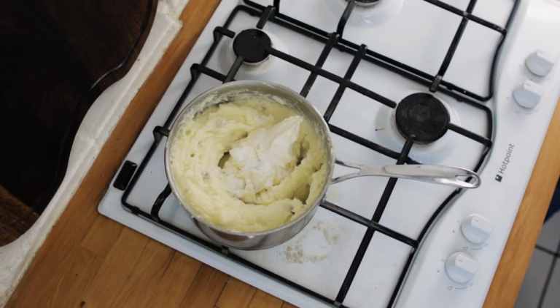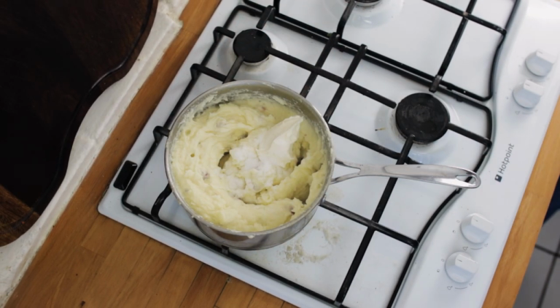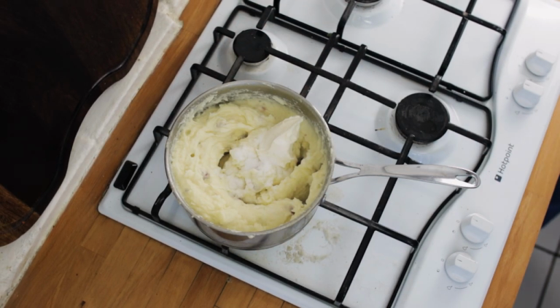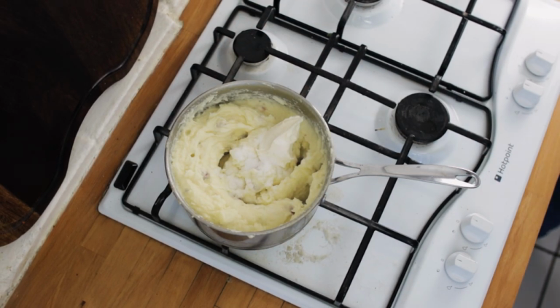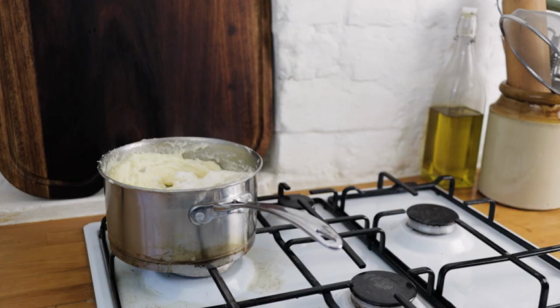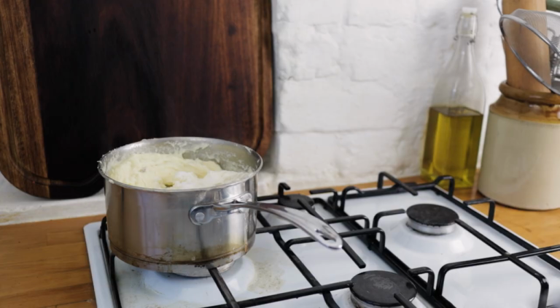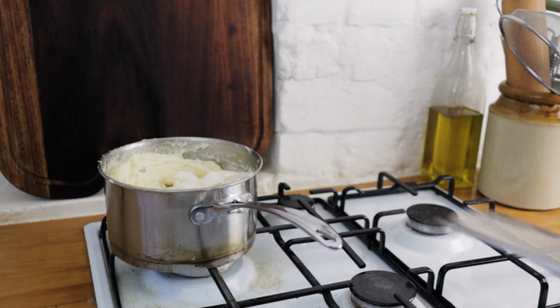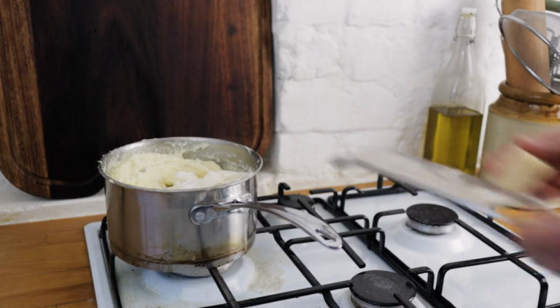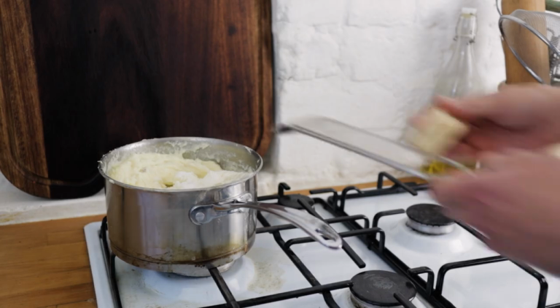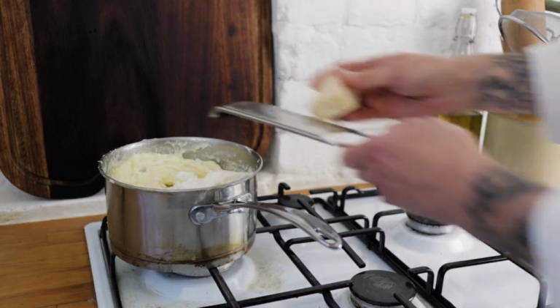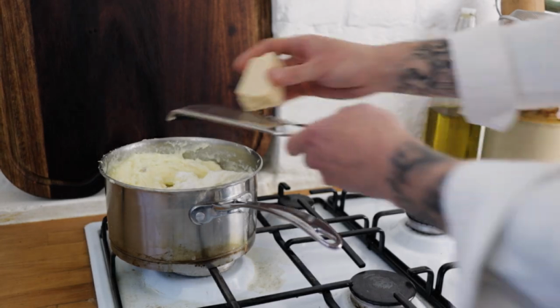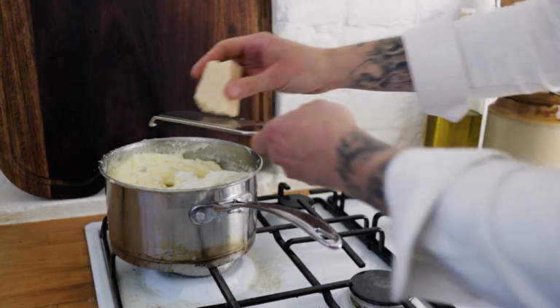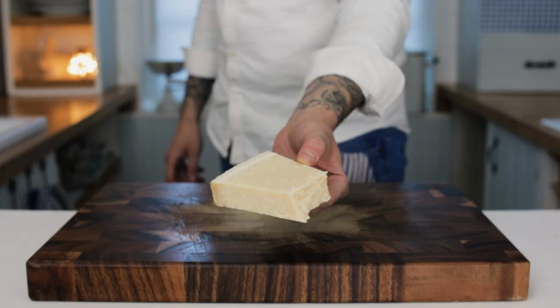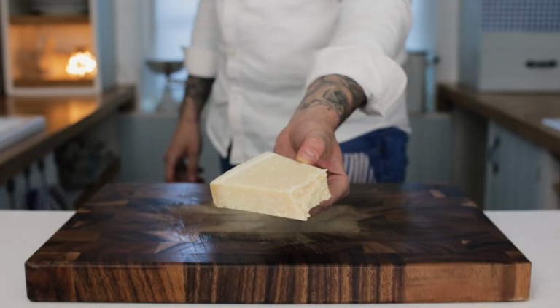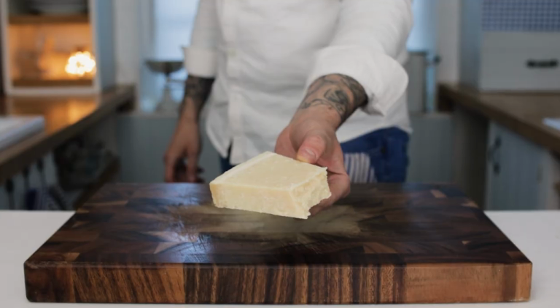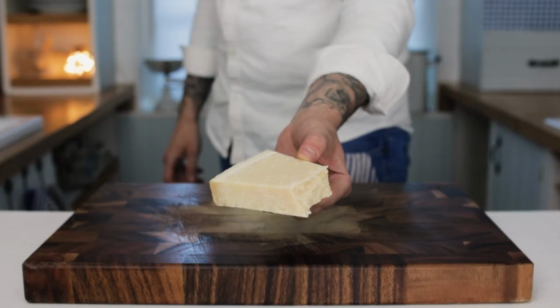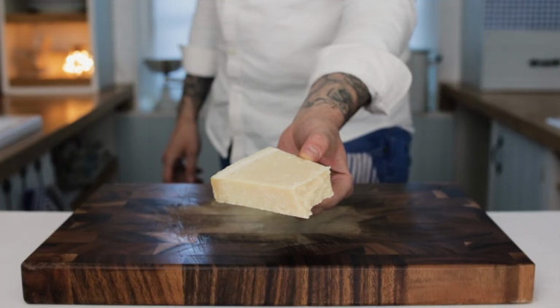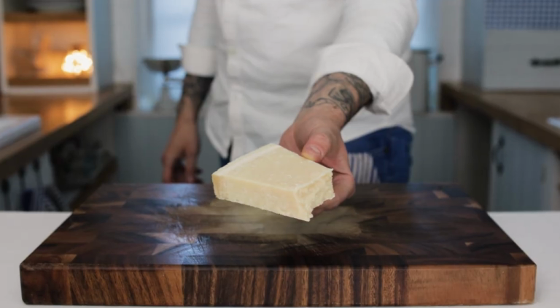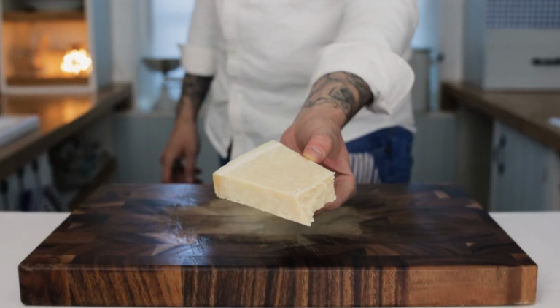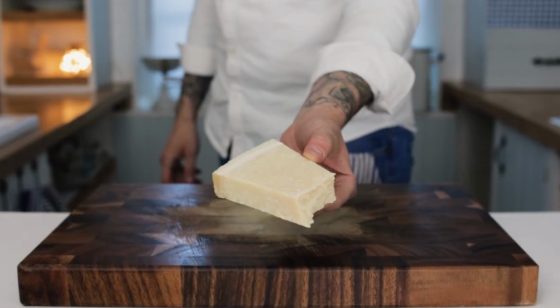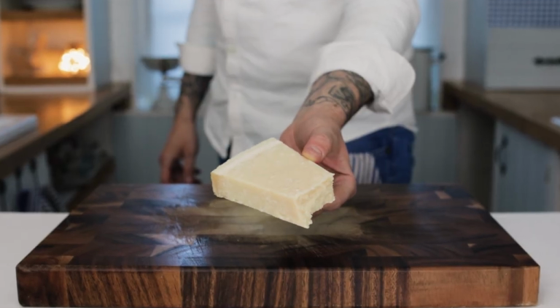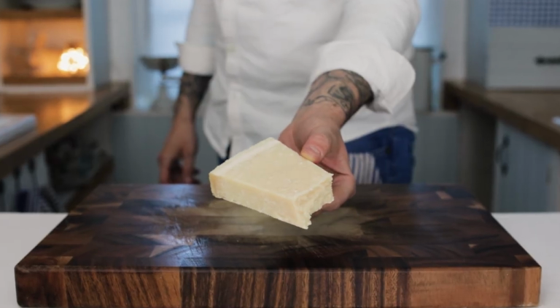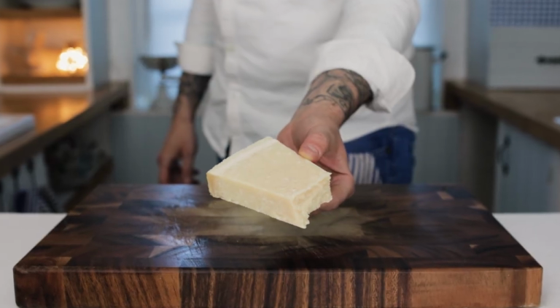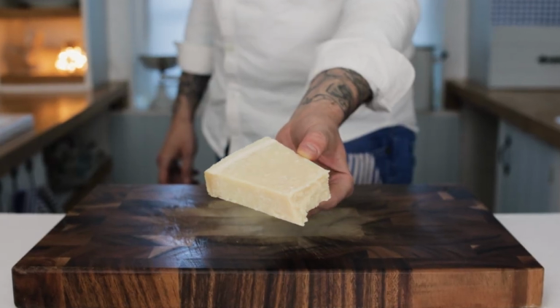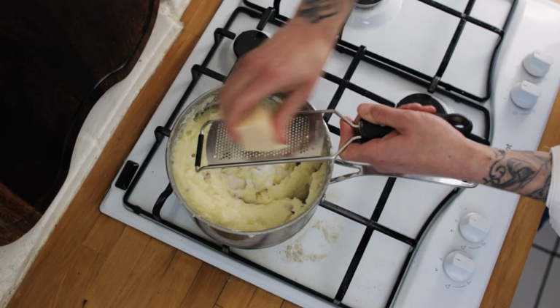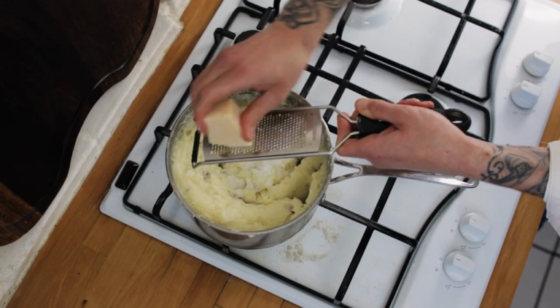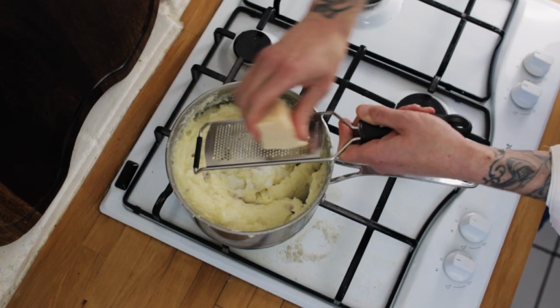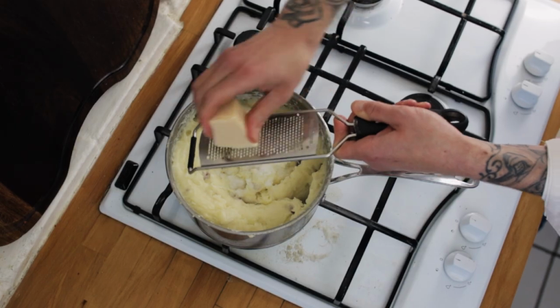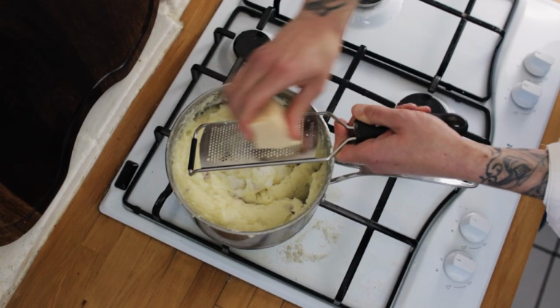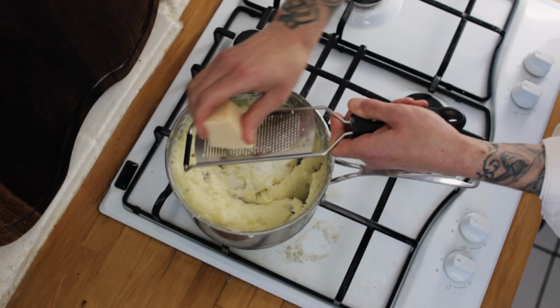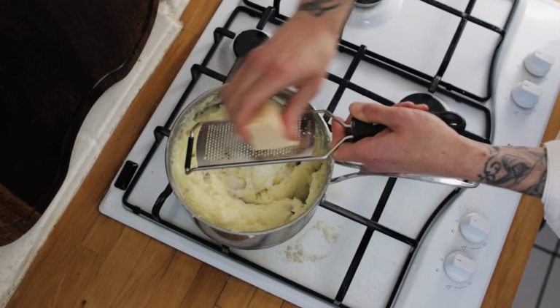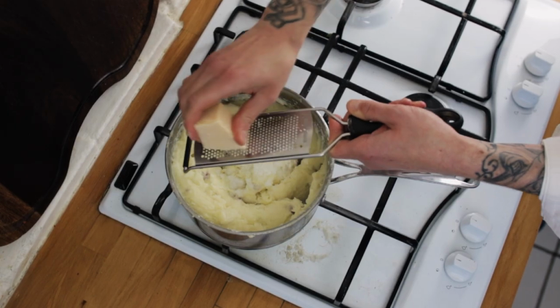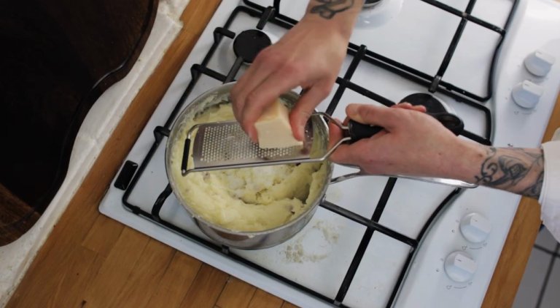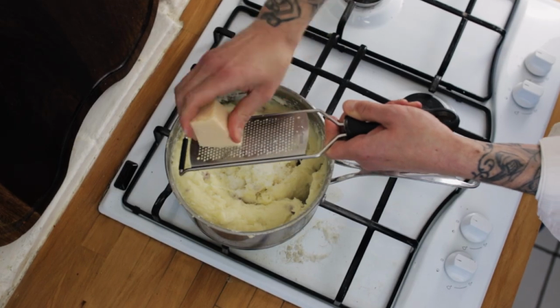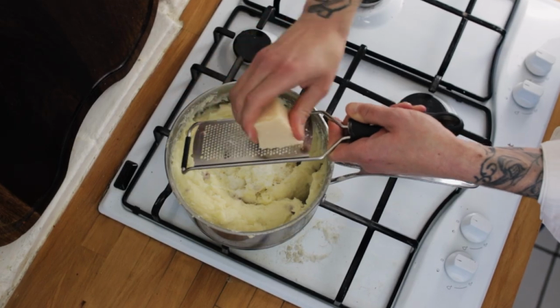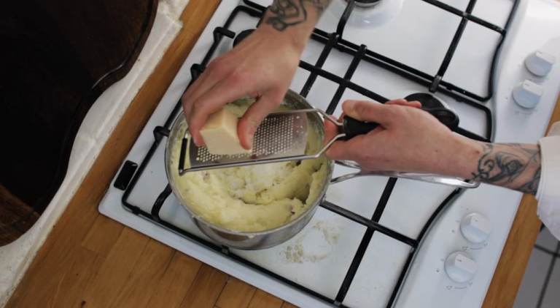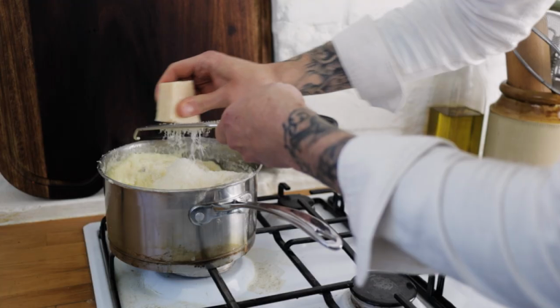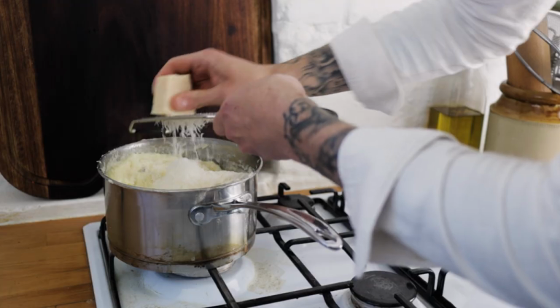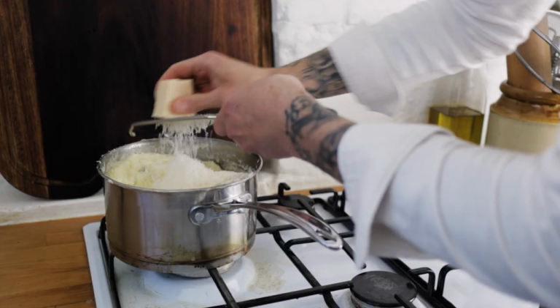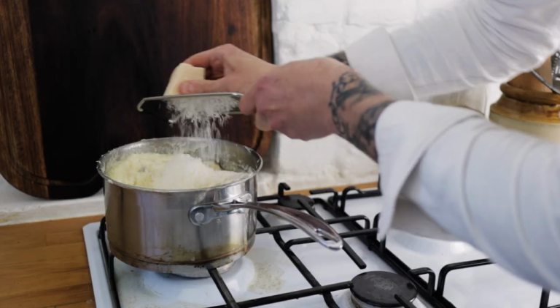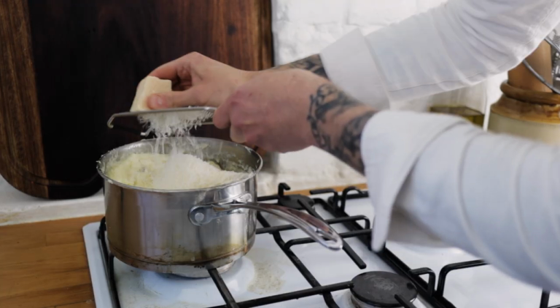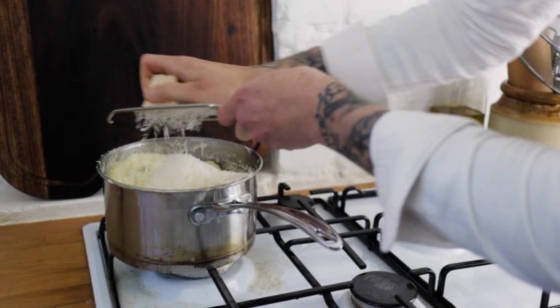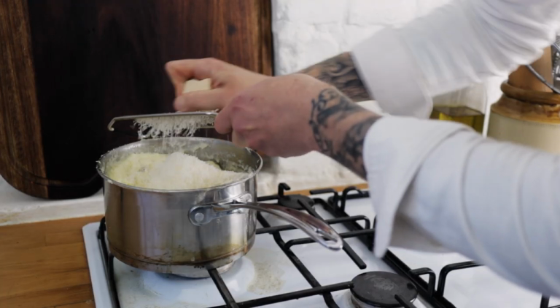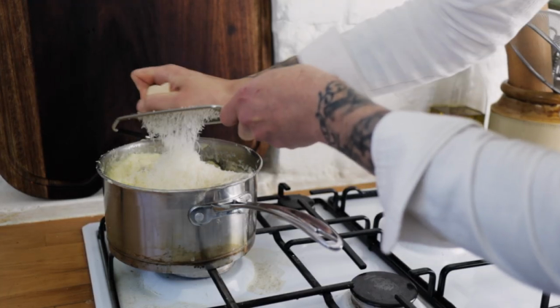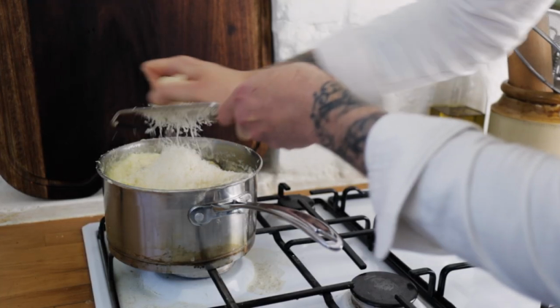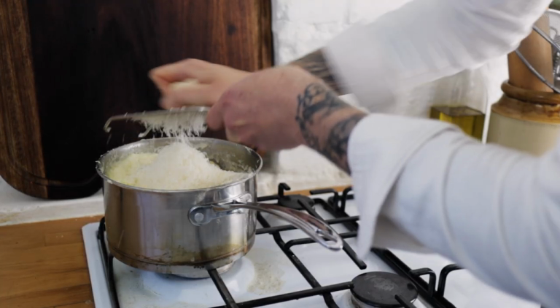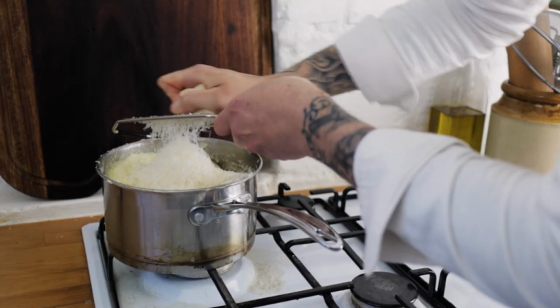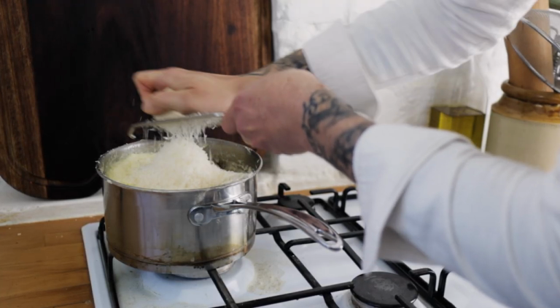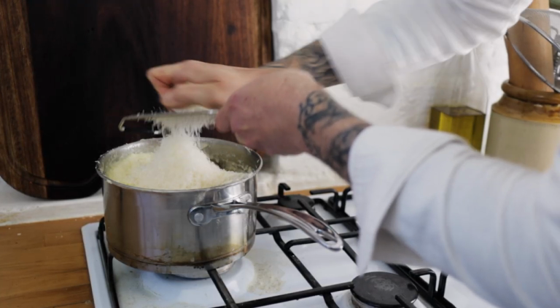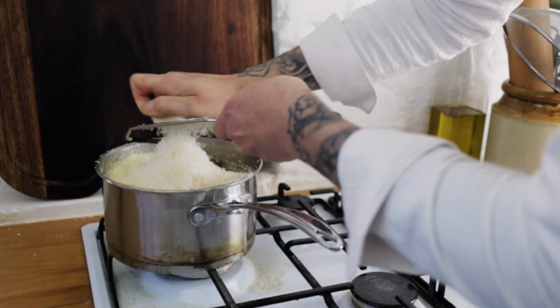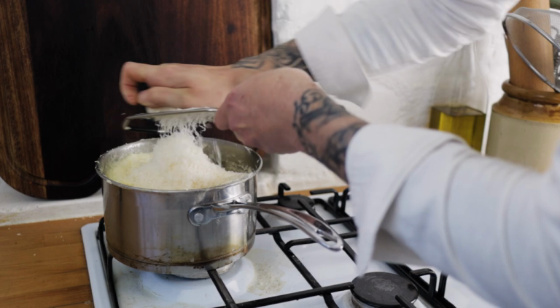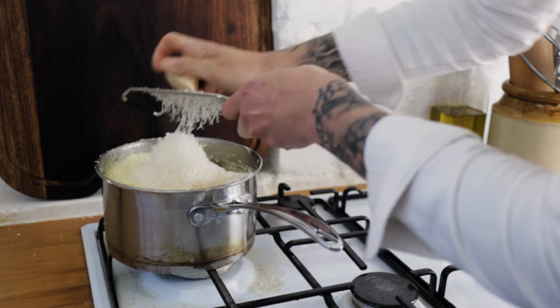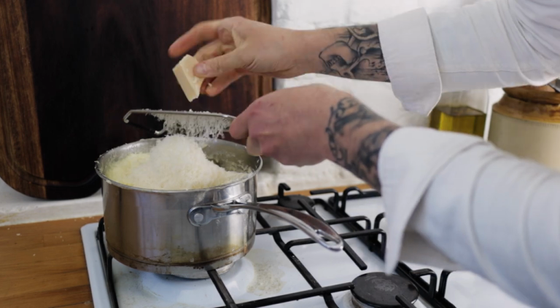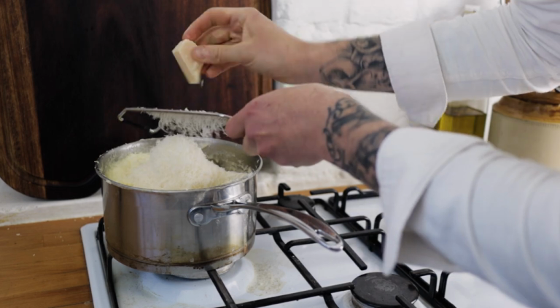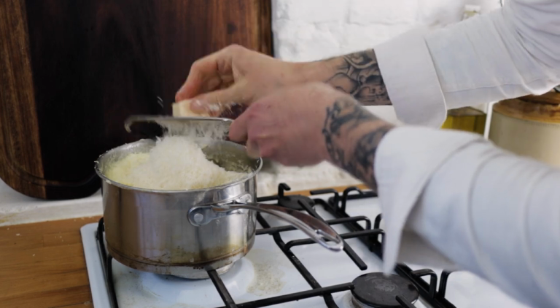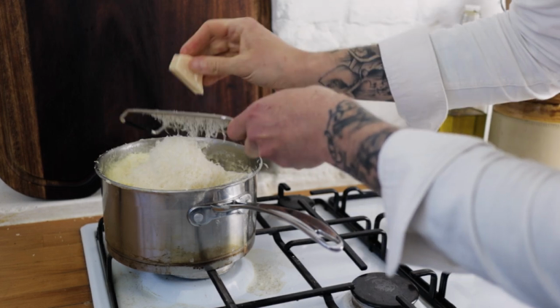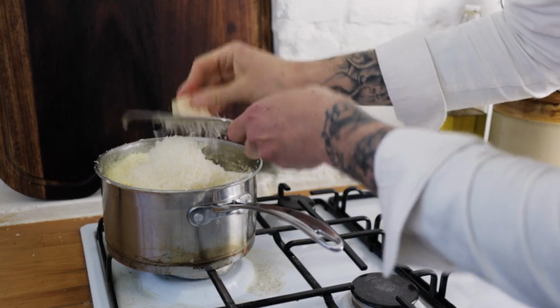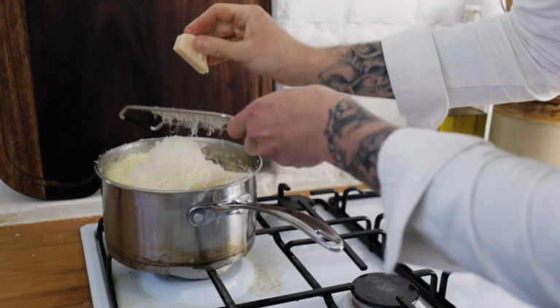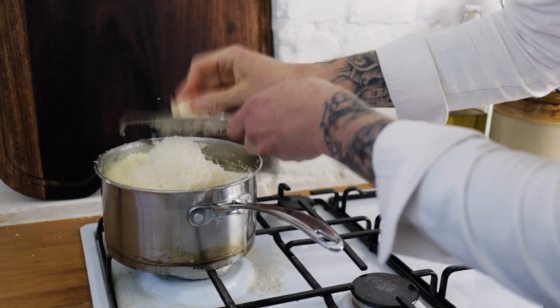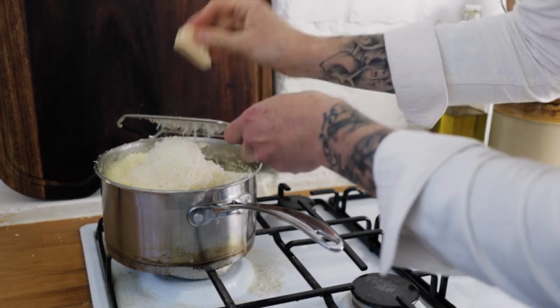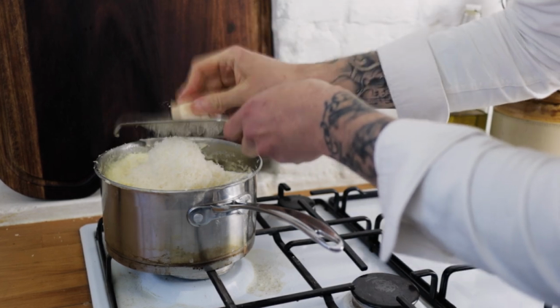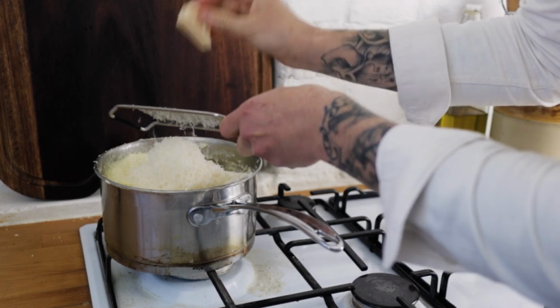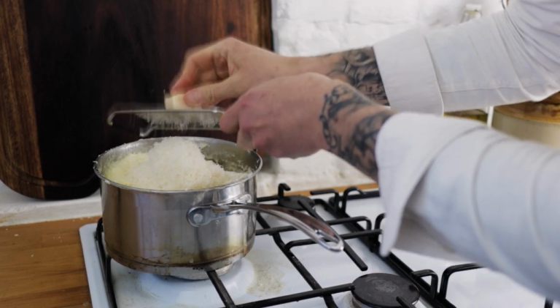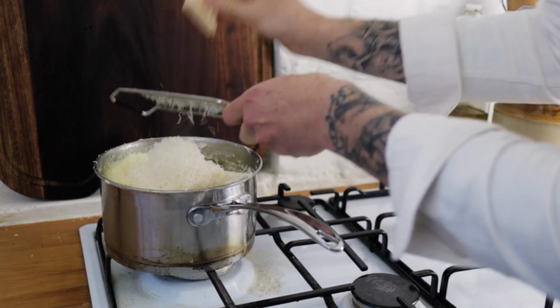Next we want some Parmesan cheese — grate in a really nice generous handful of Parmesan.